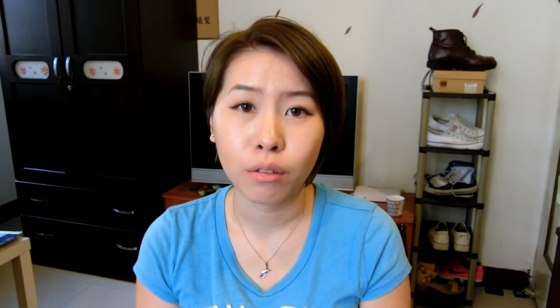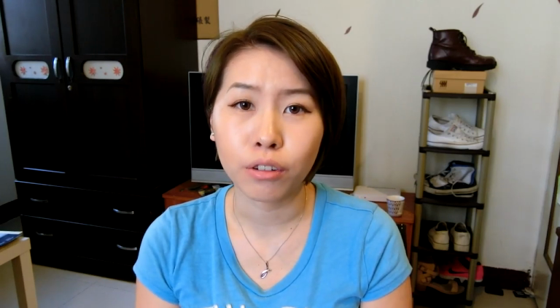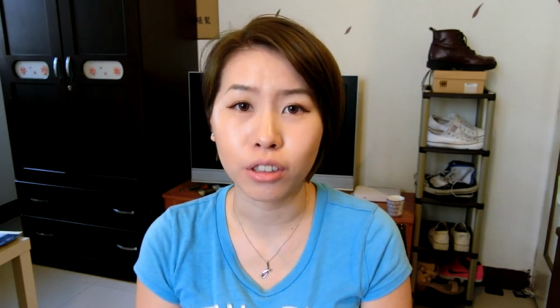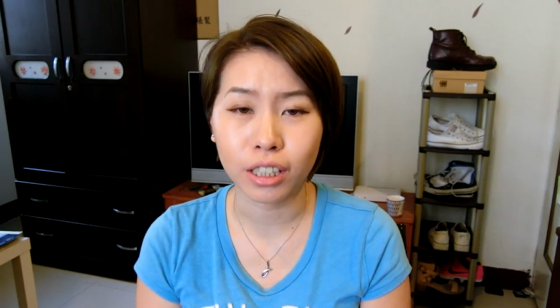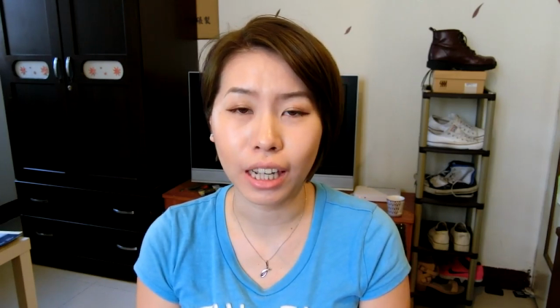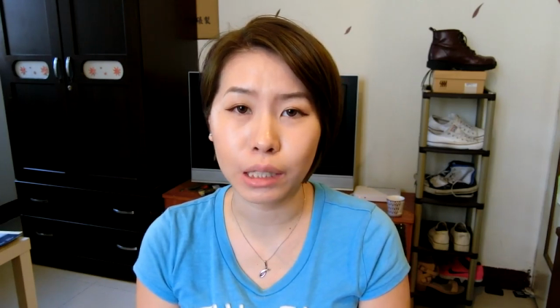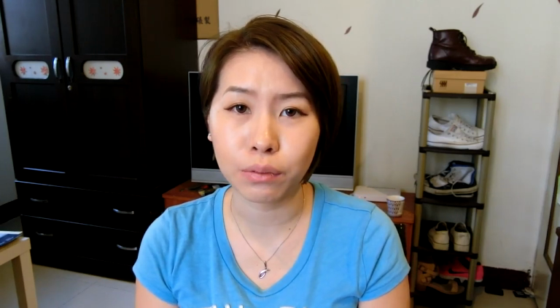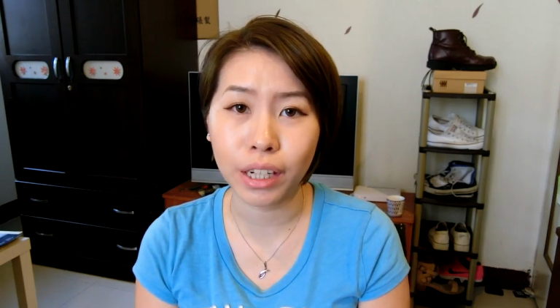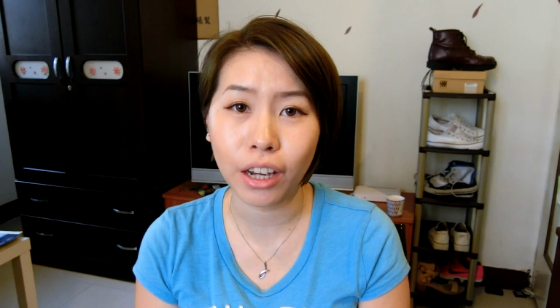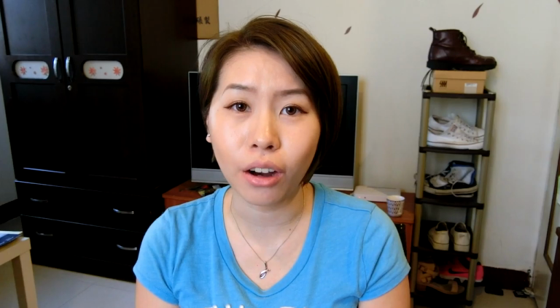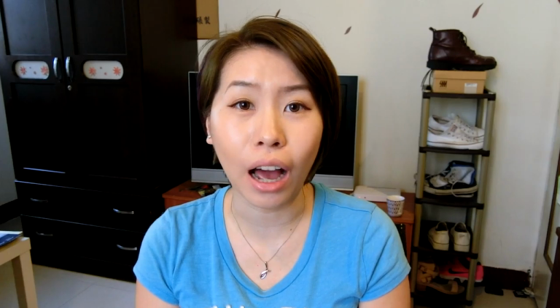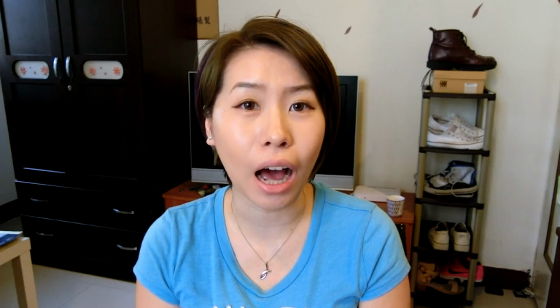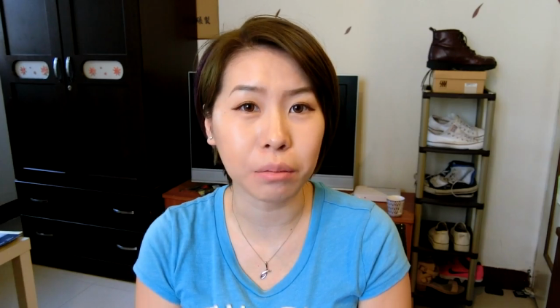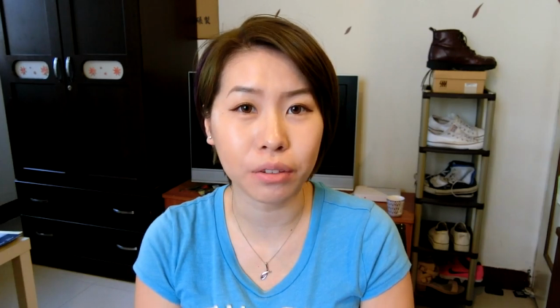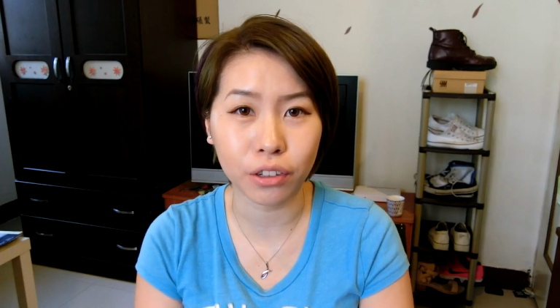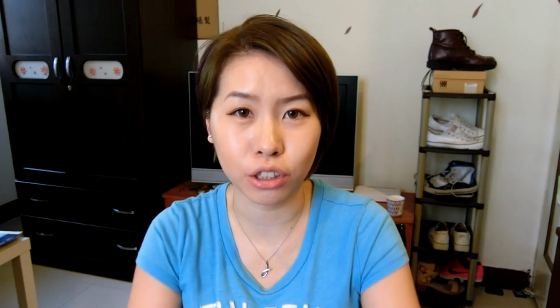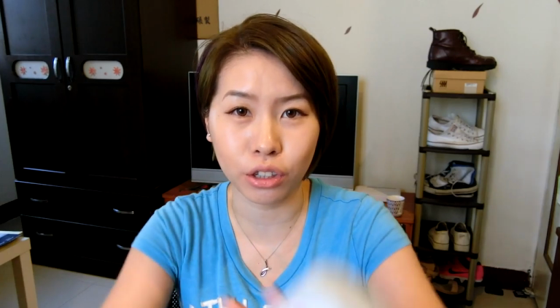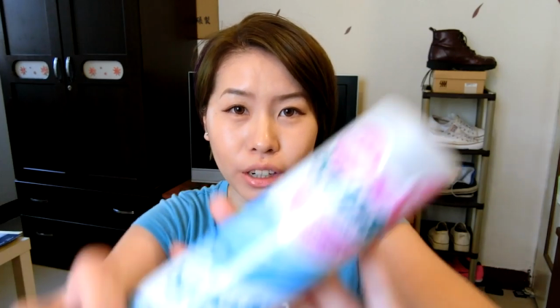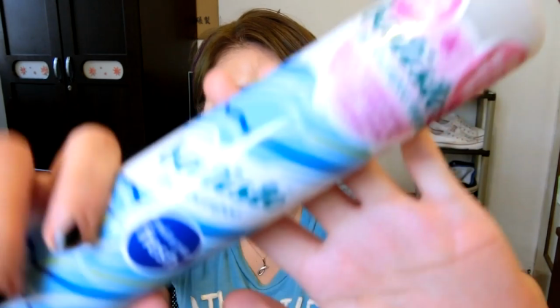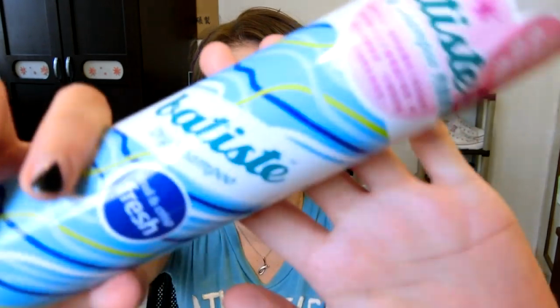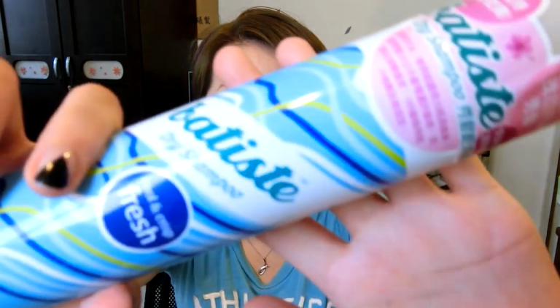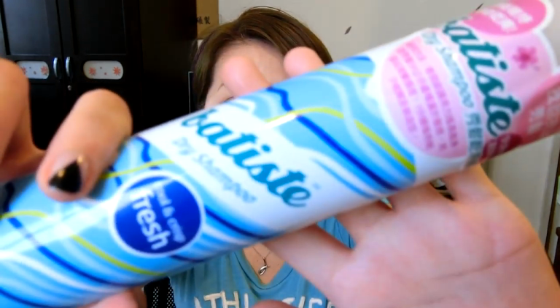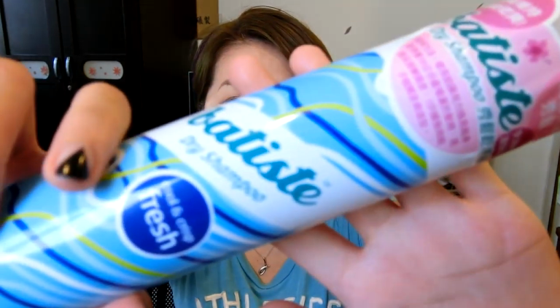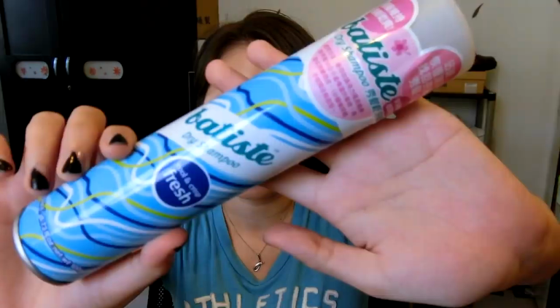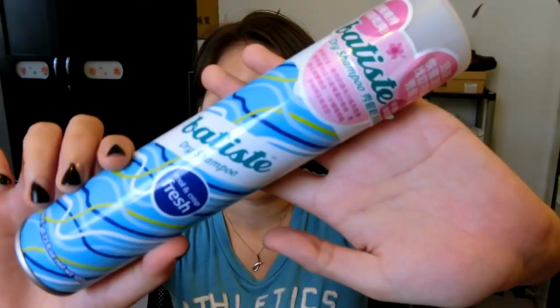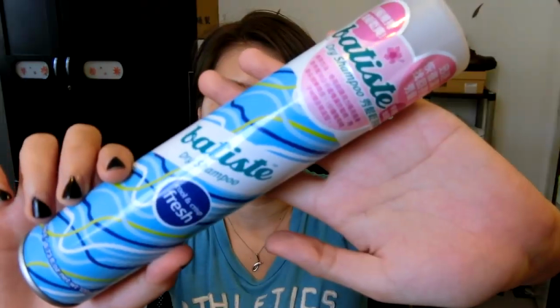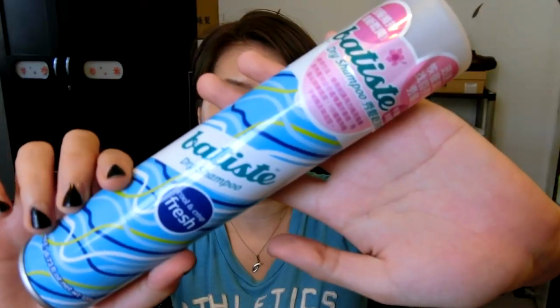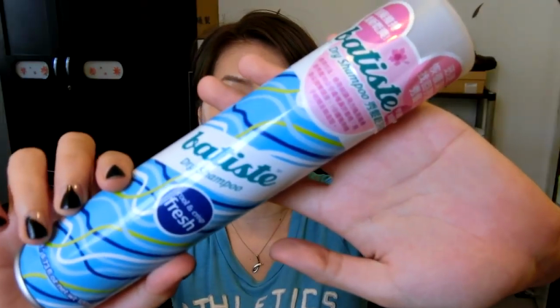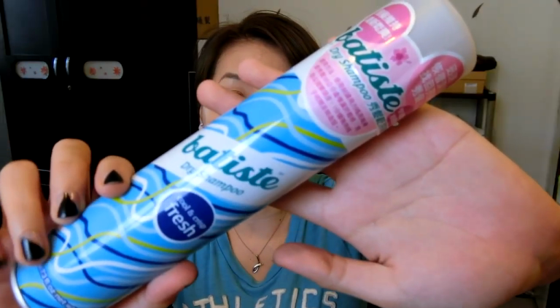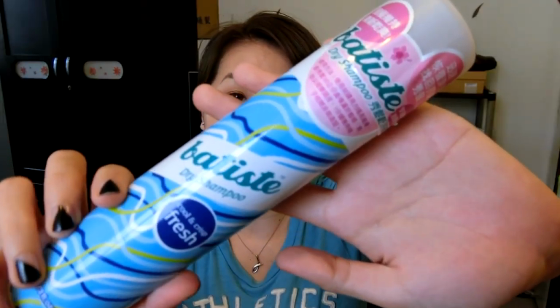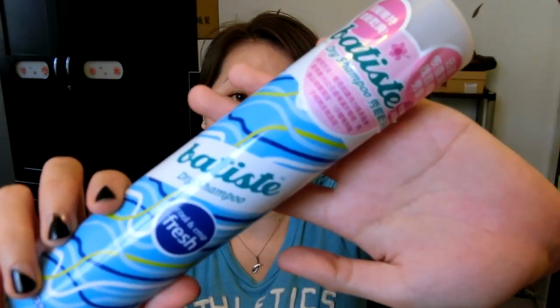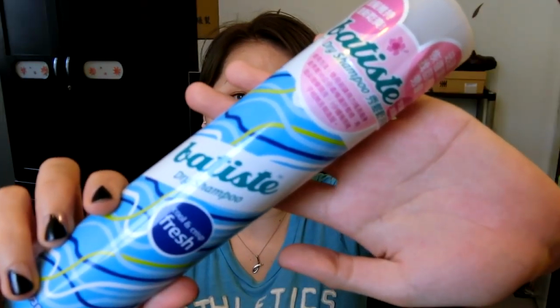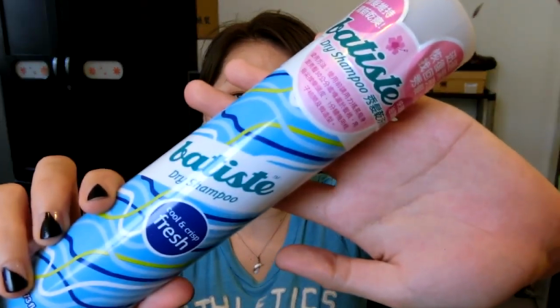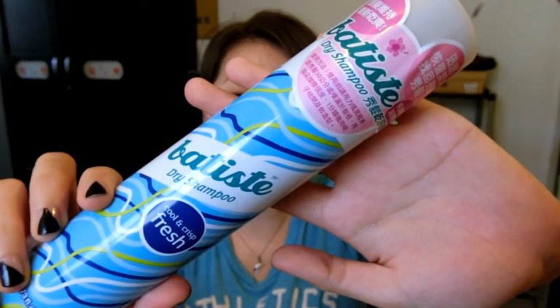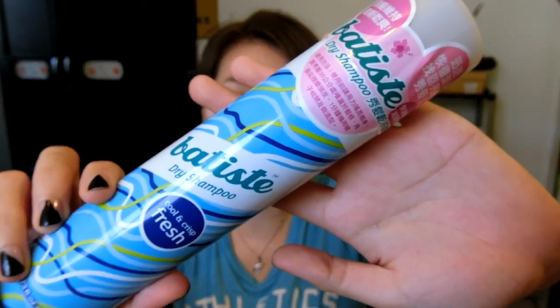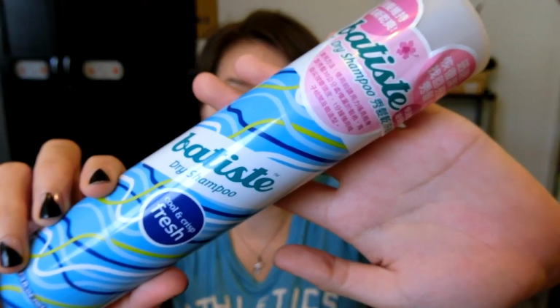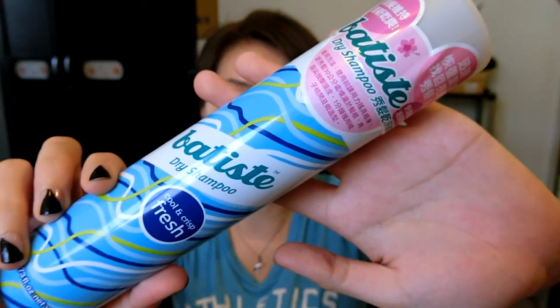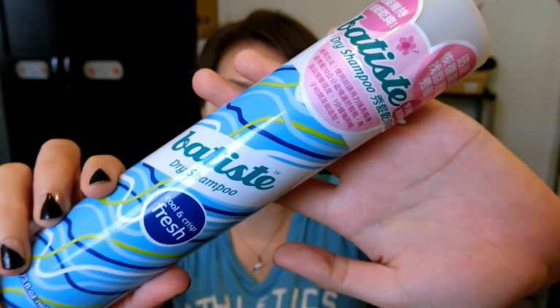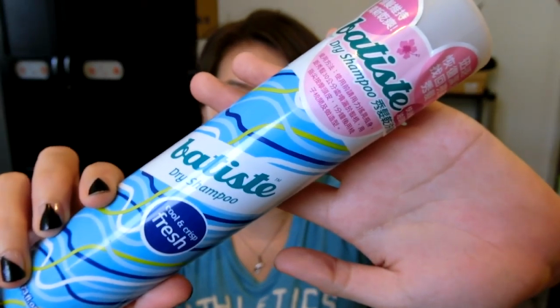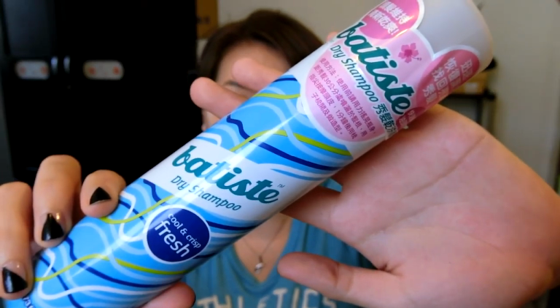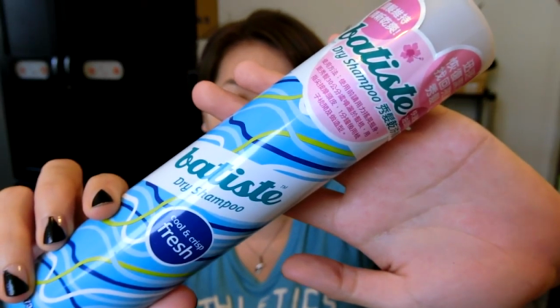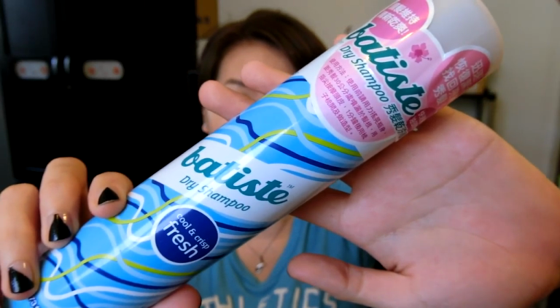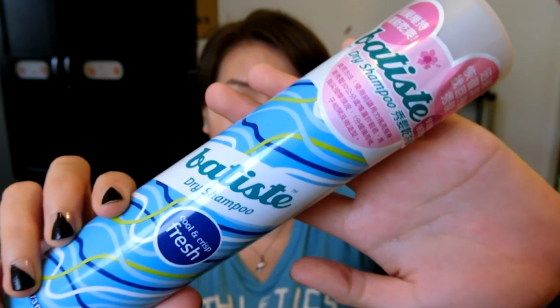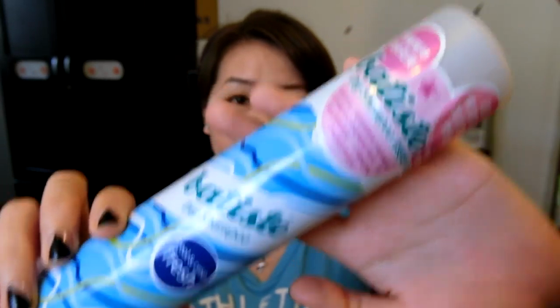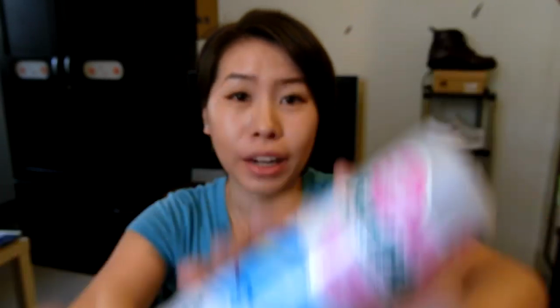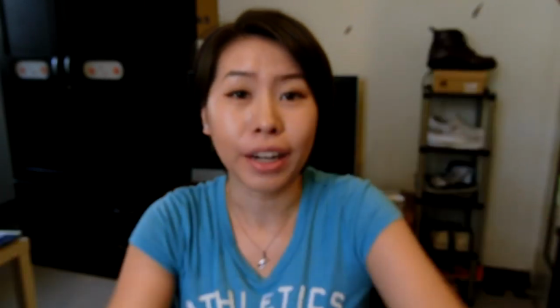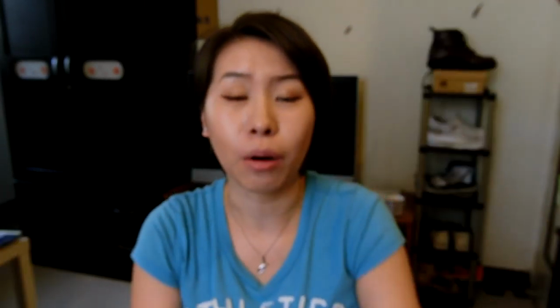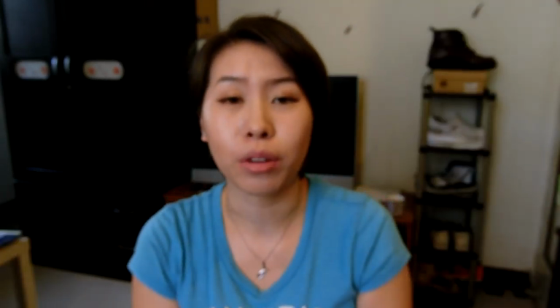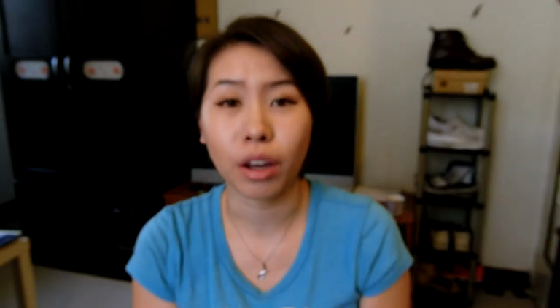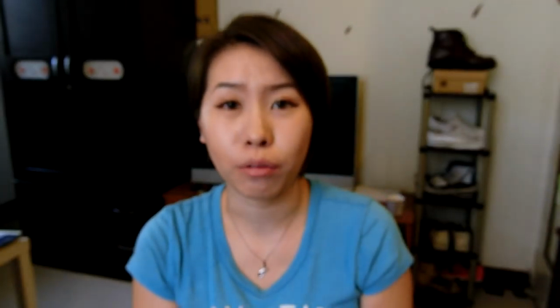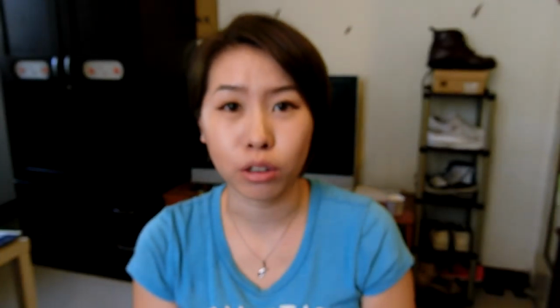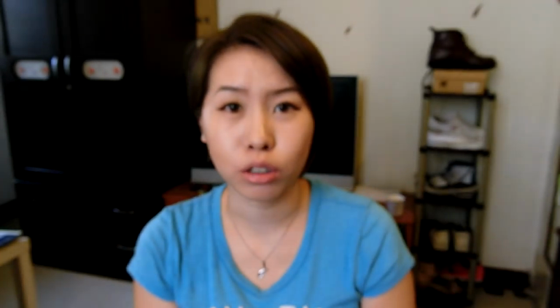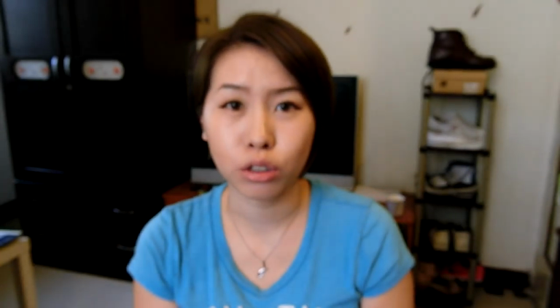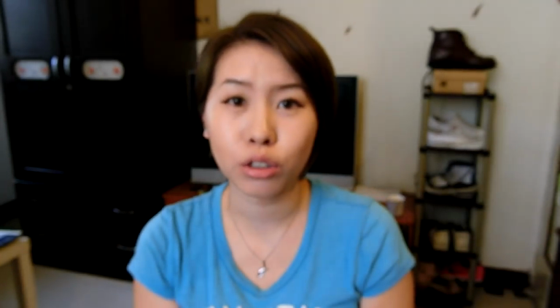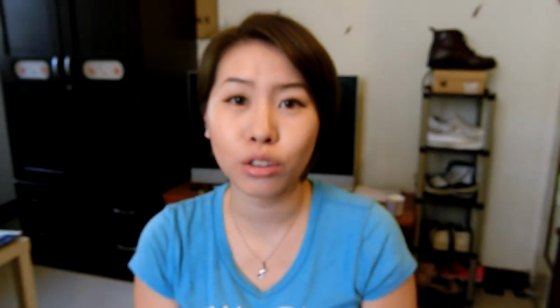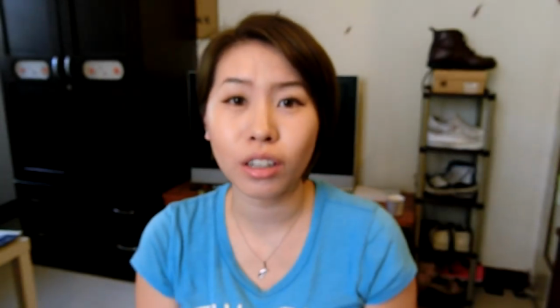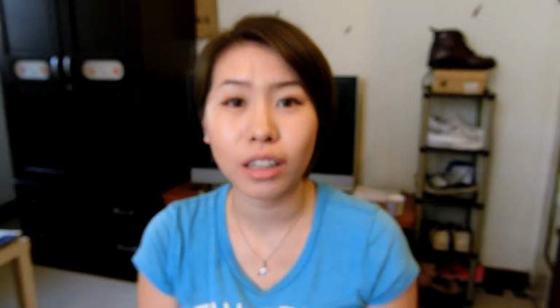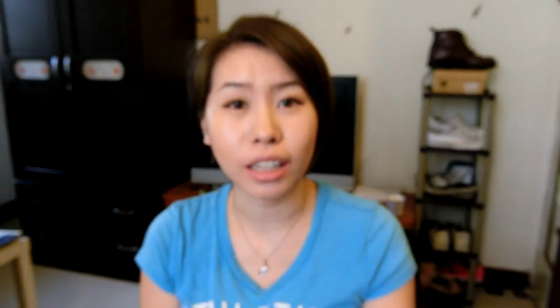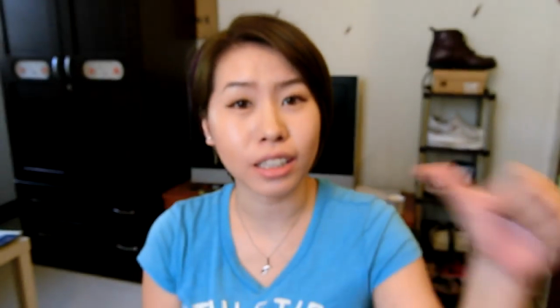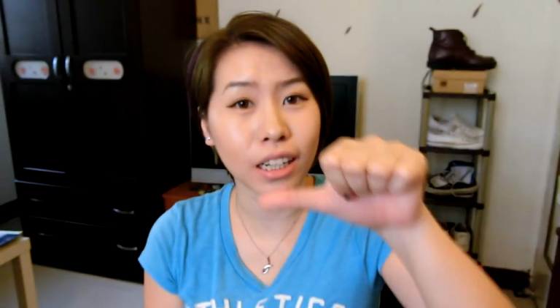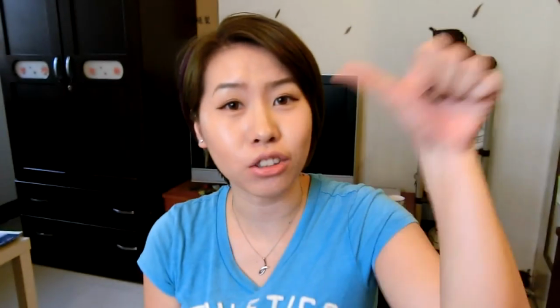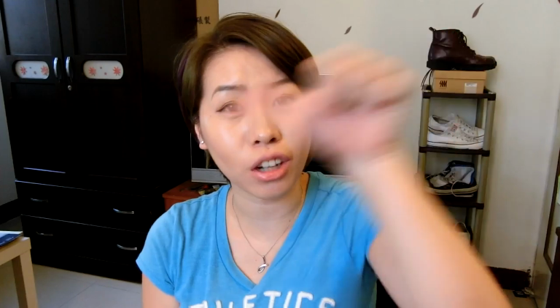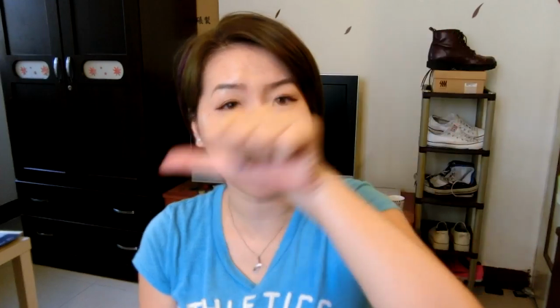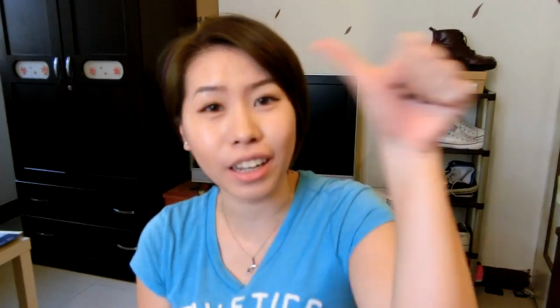For today's video, I'll be featuring this. It's the Petite Dry Shampoo. Now without further ado, let's get started.